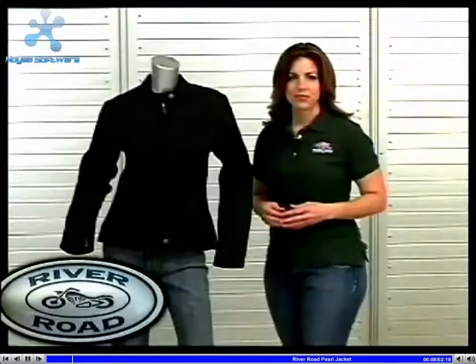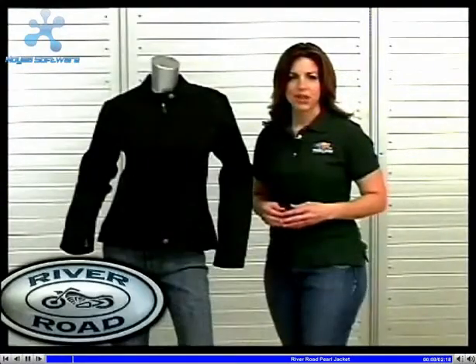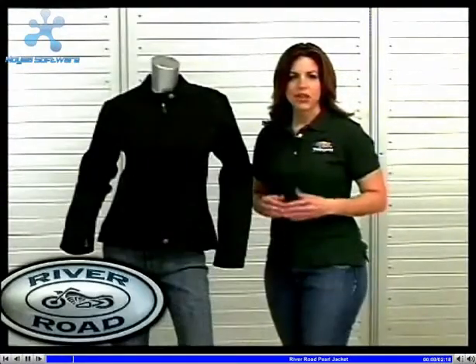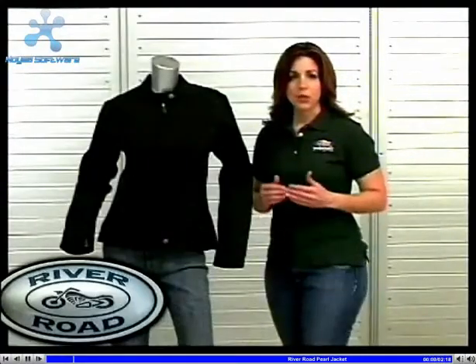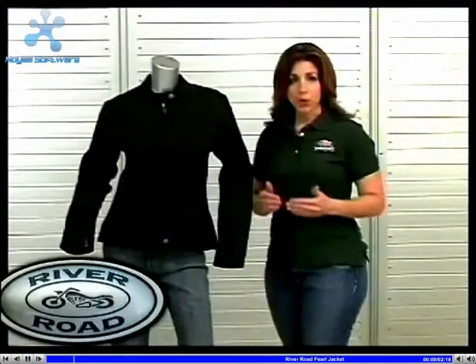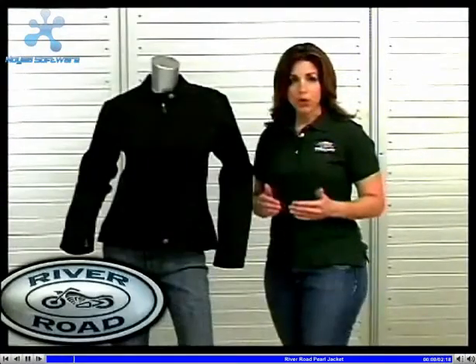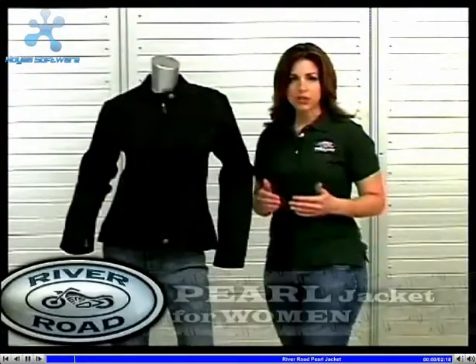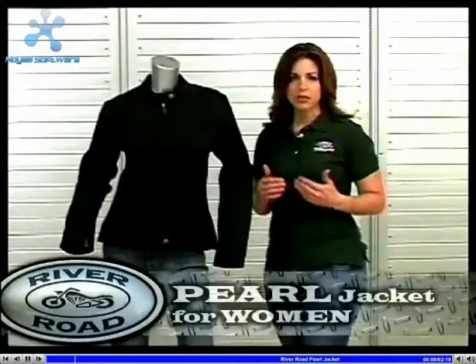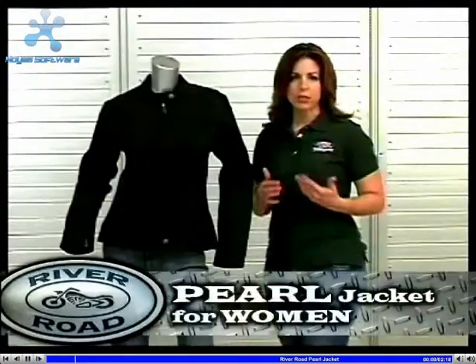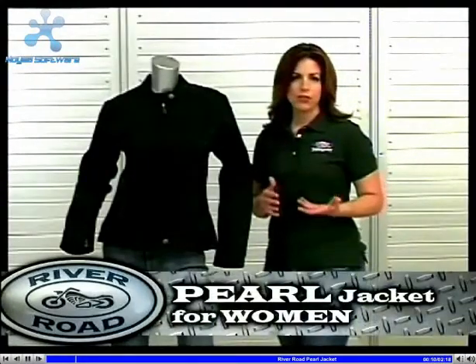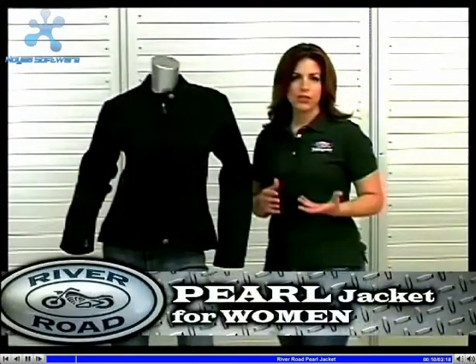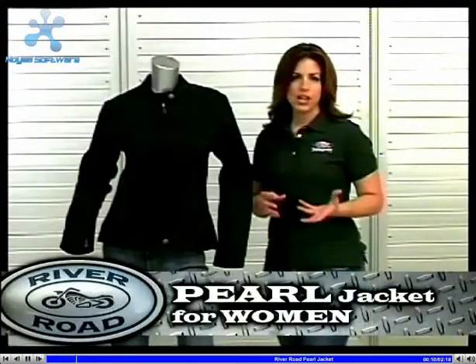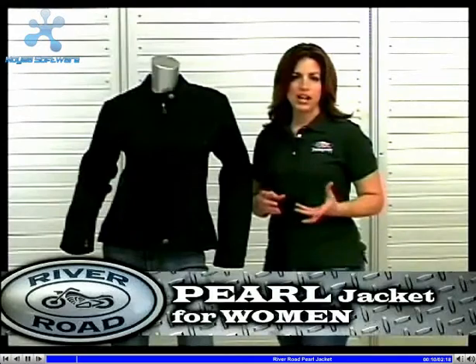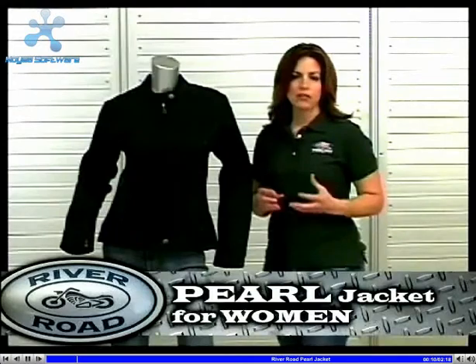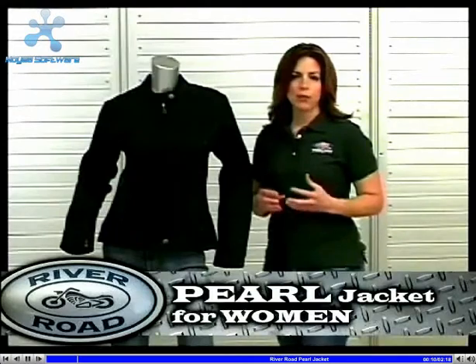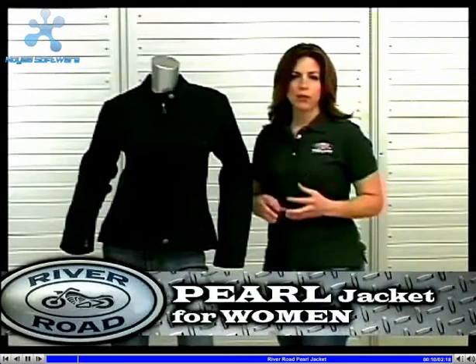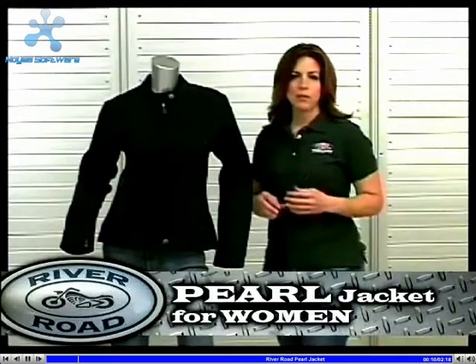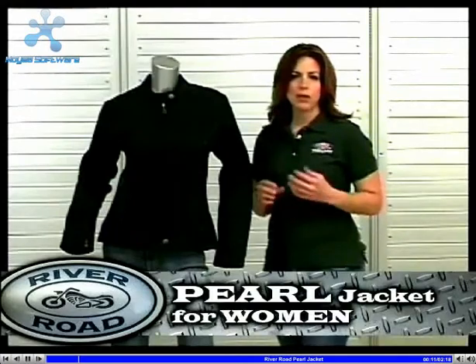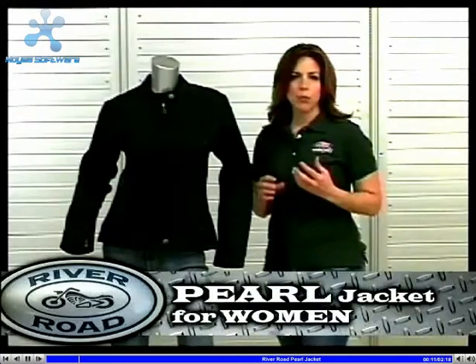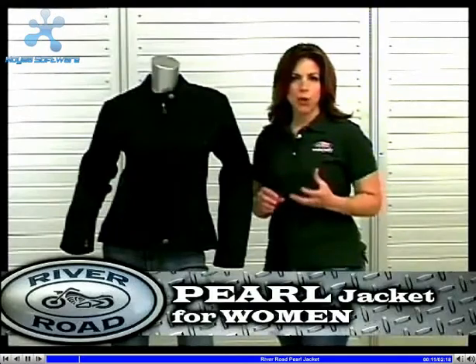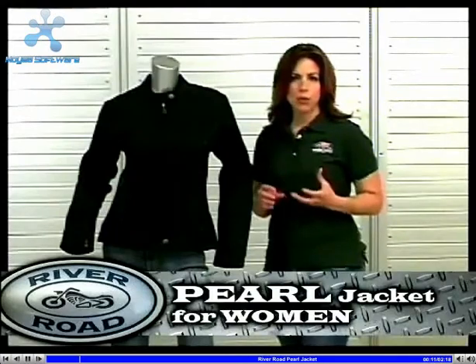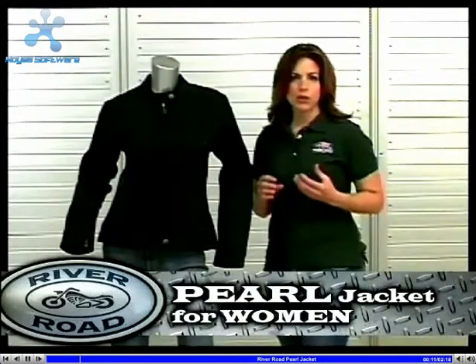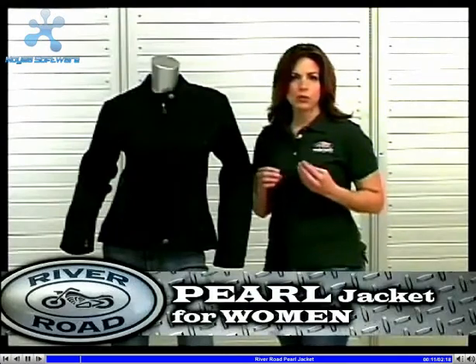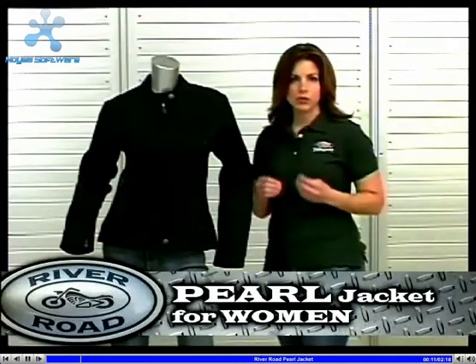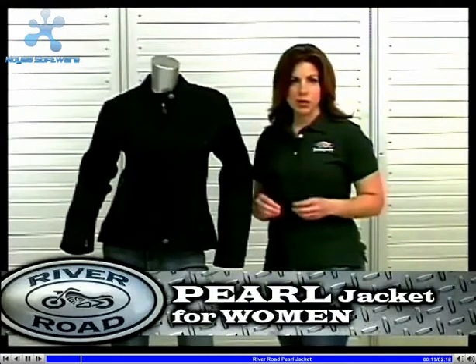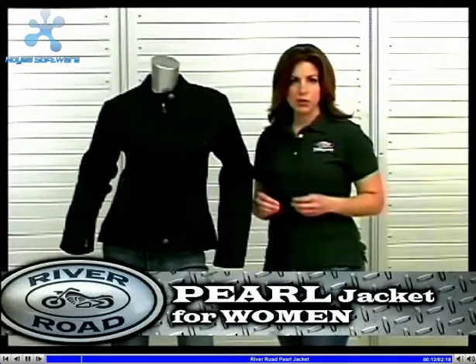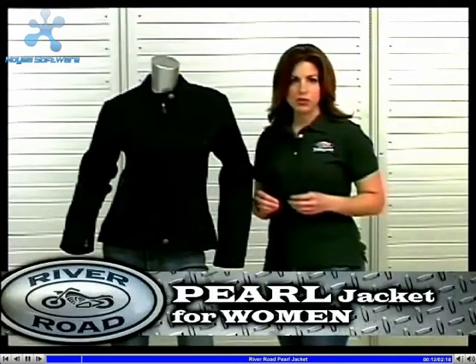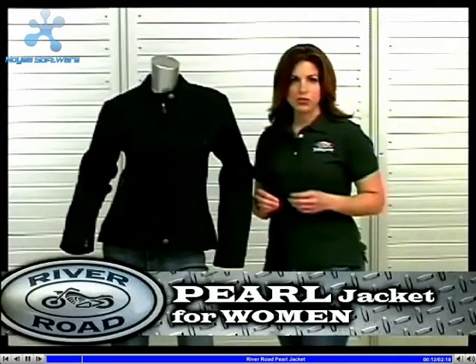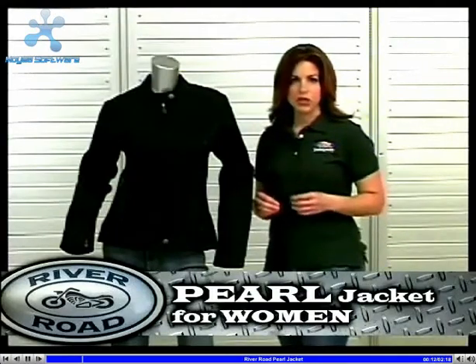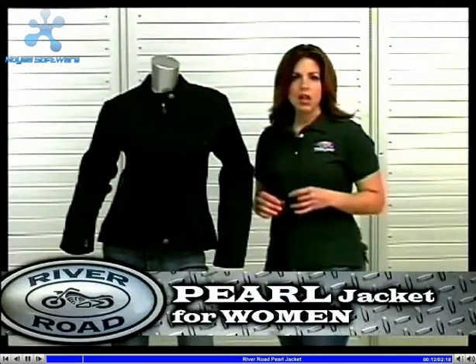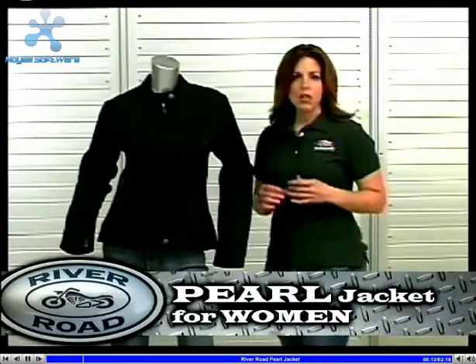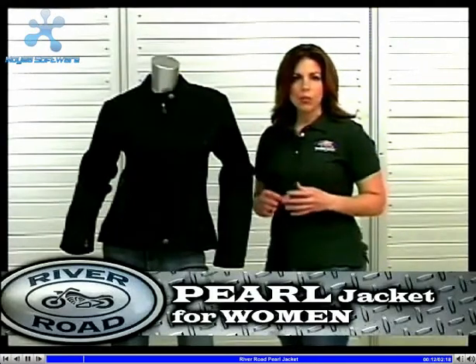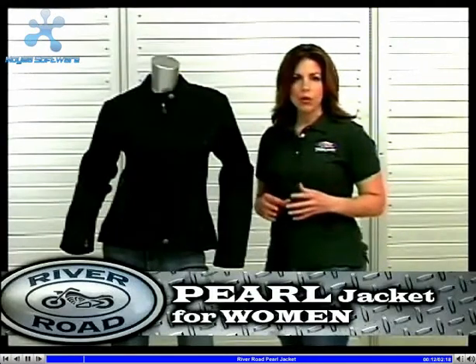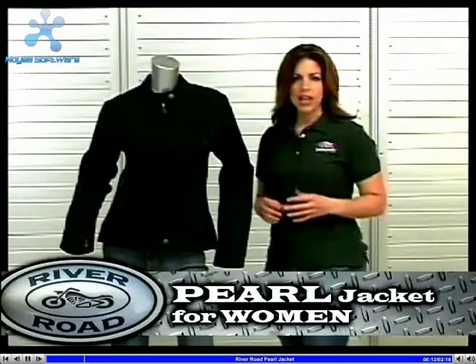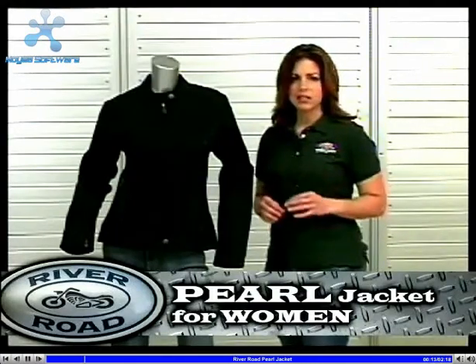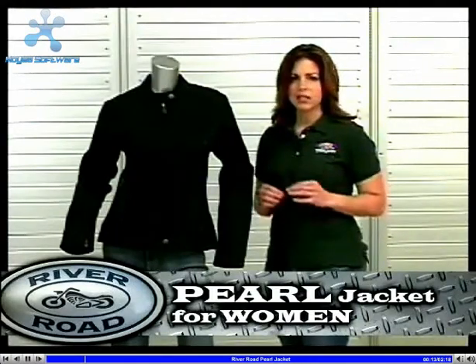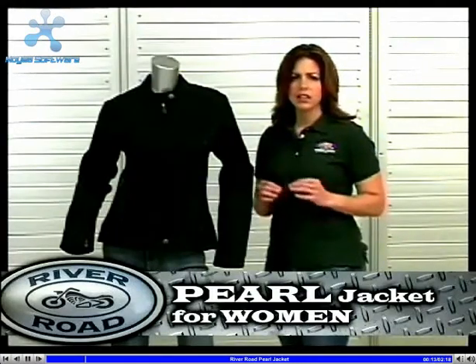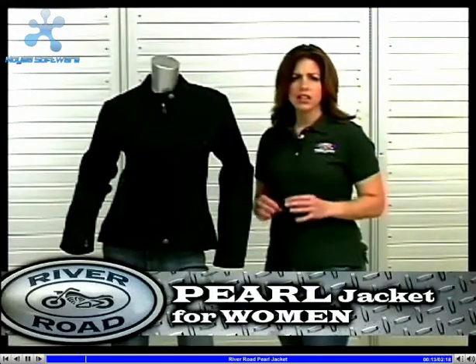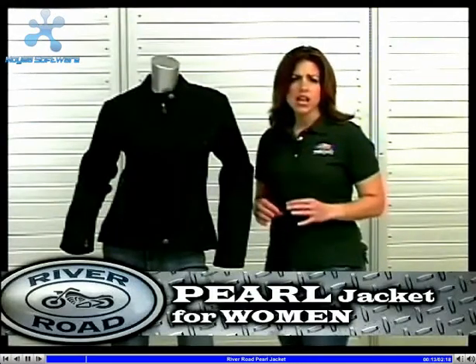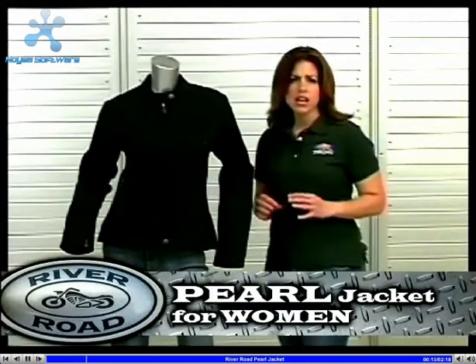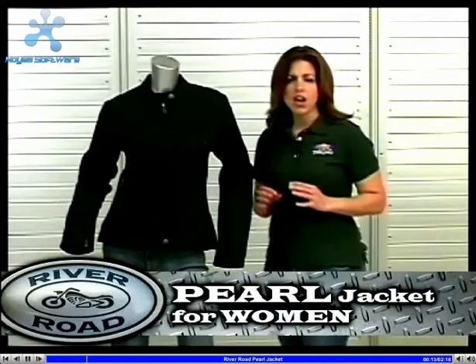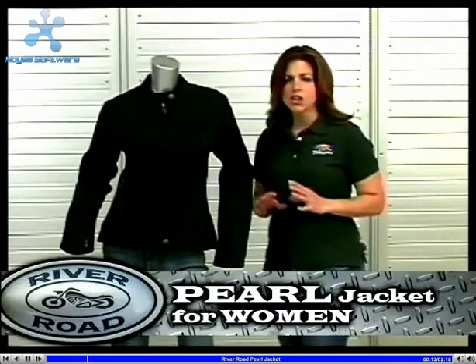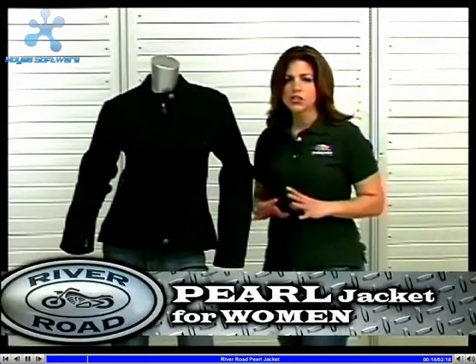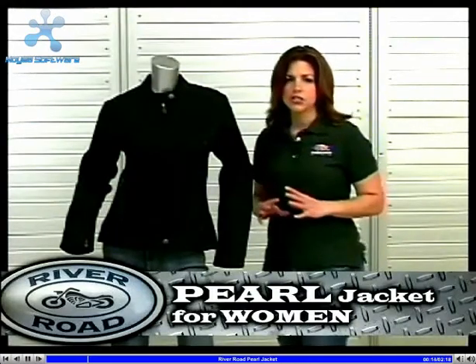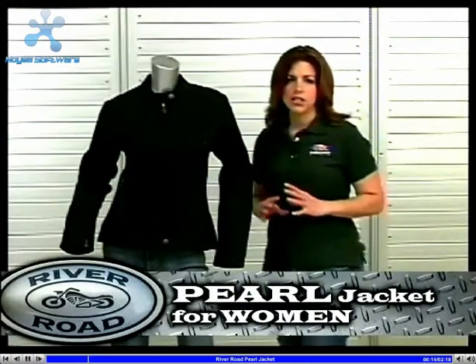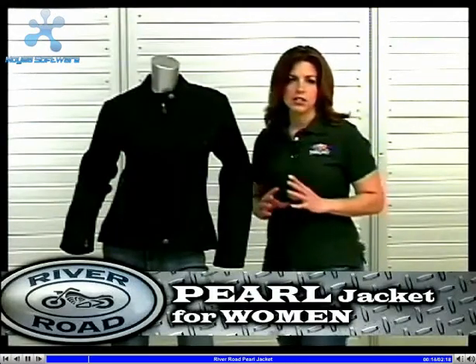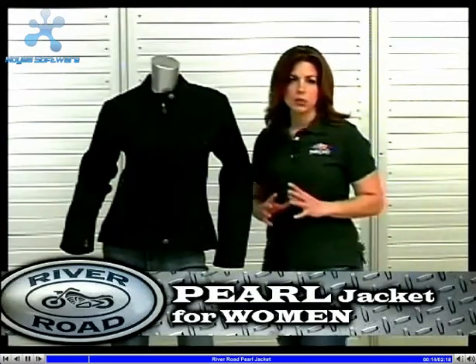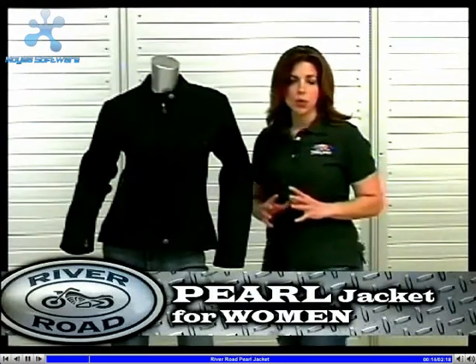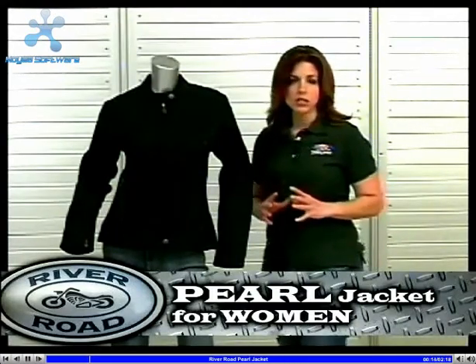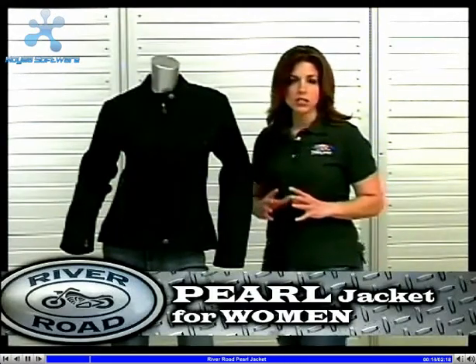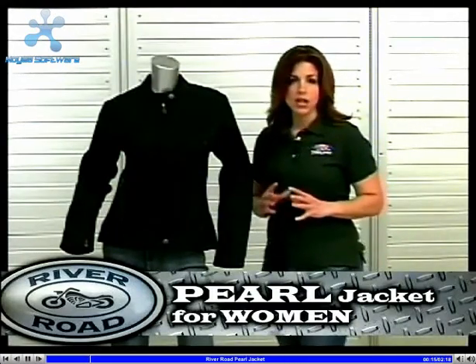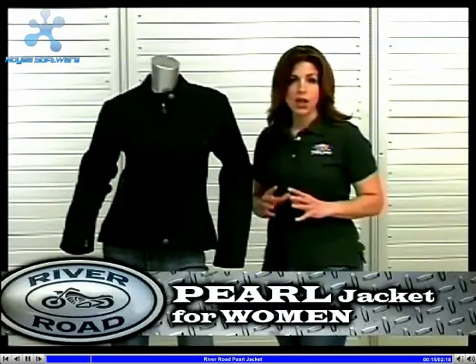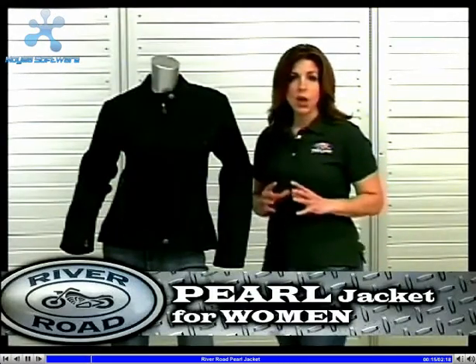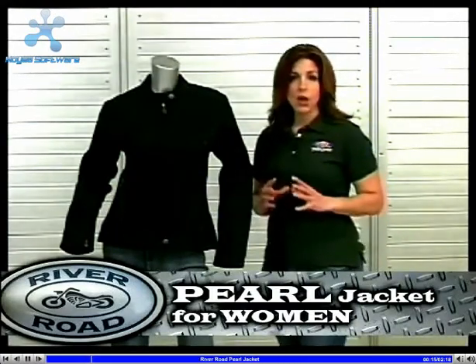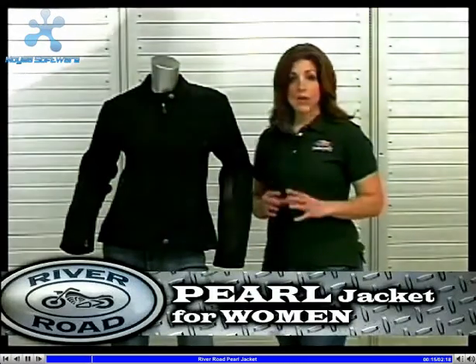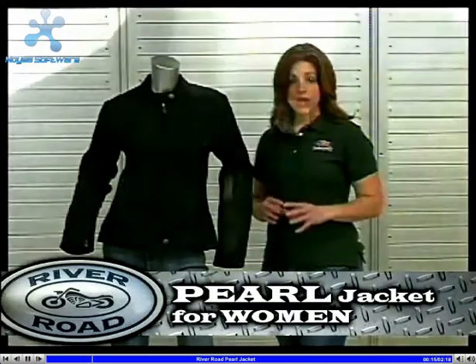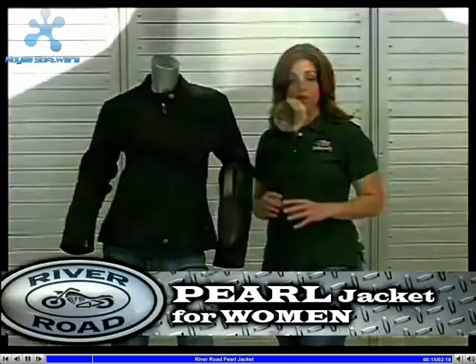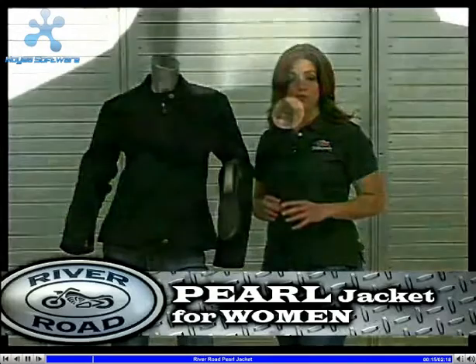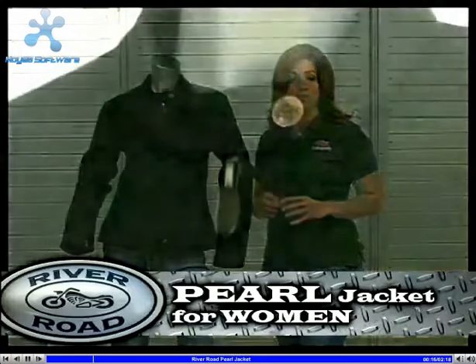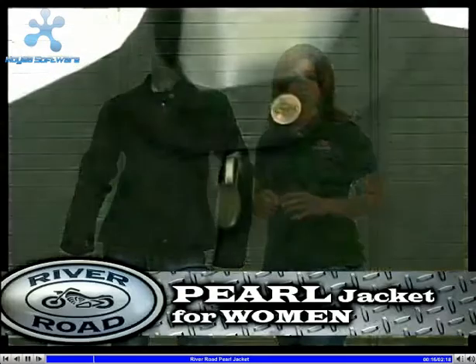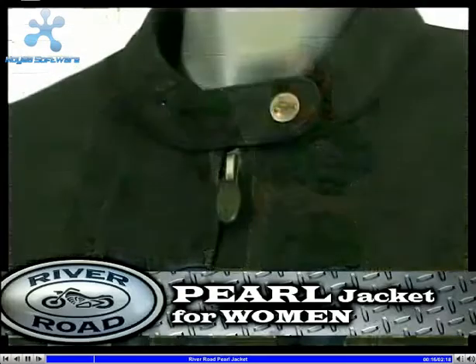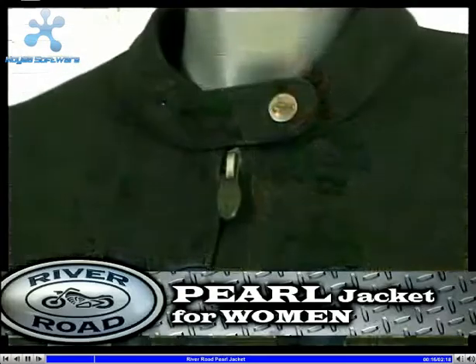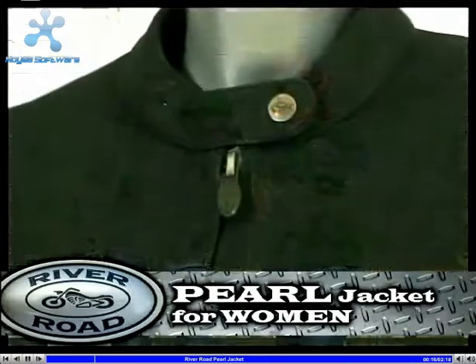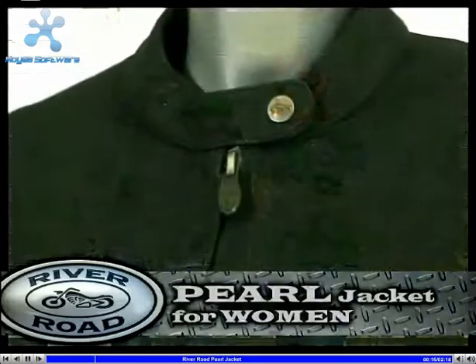The Pearl is the perfect jacket for women in warmer temperatures. The Pearl has a clean, understated sporty style without visible branding.